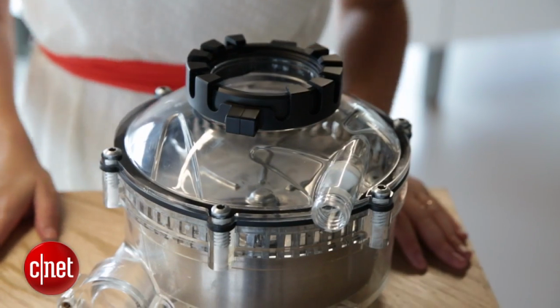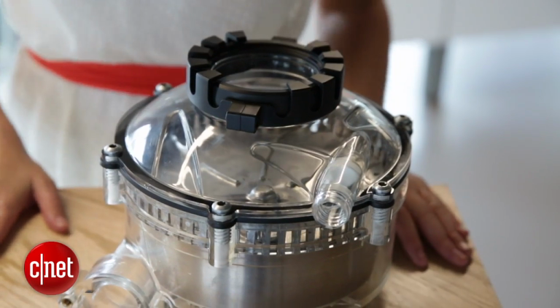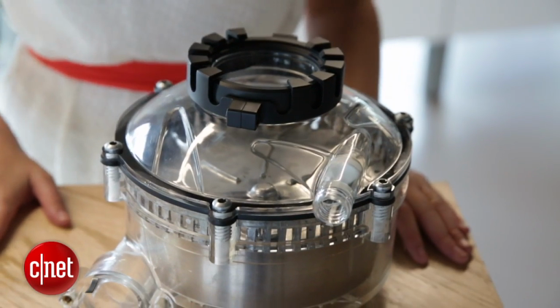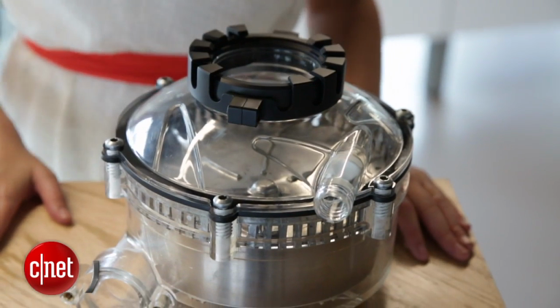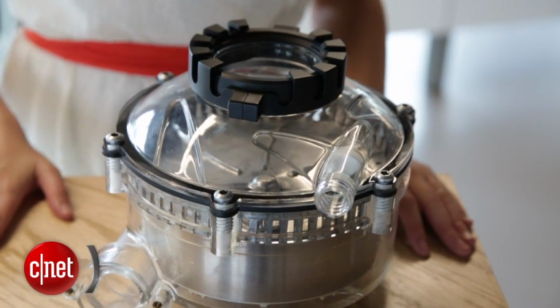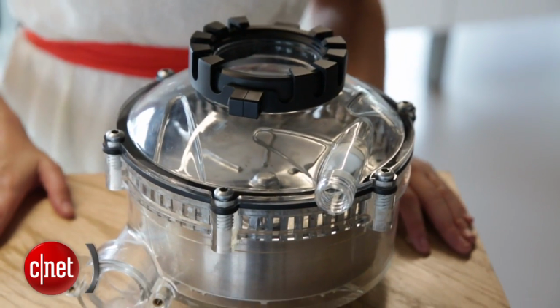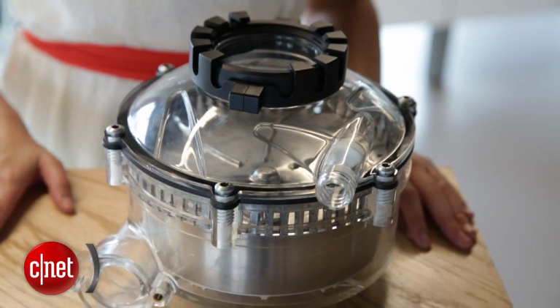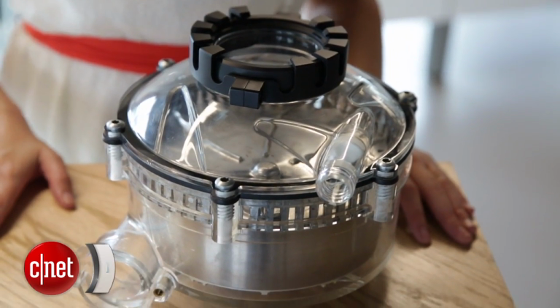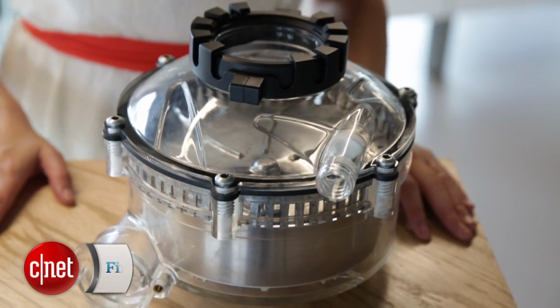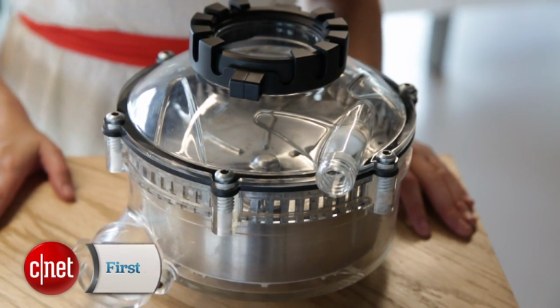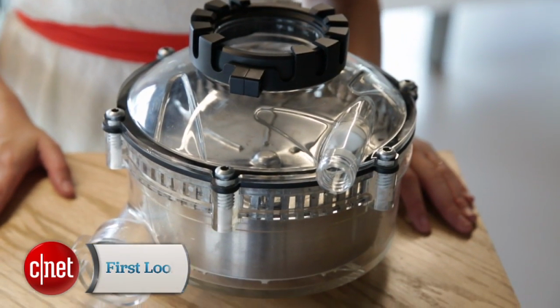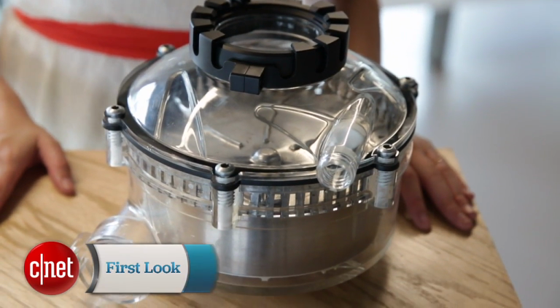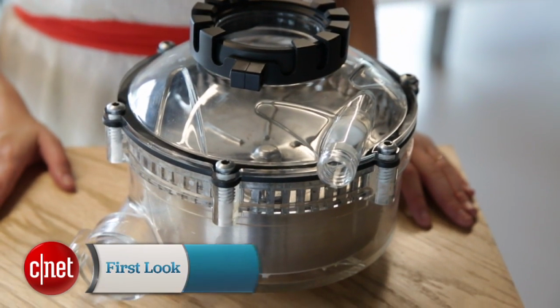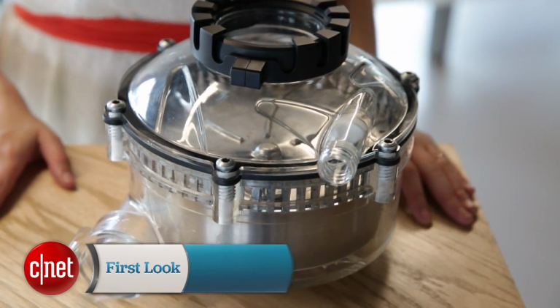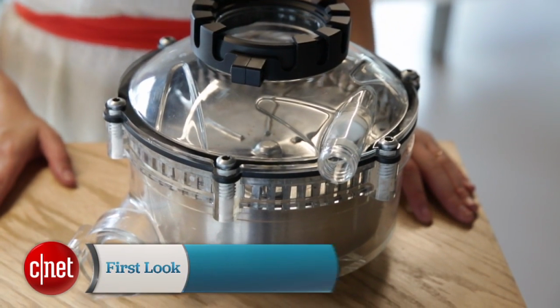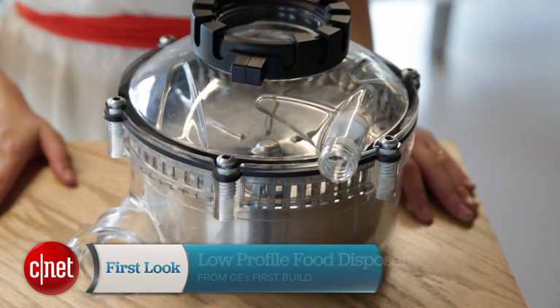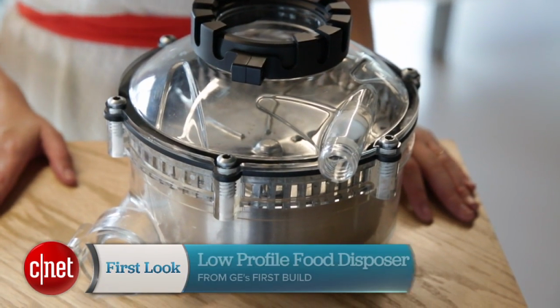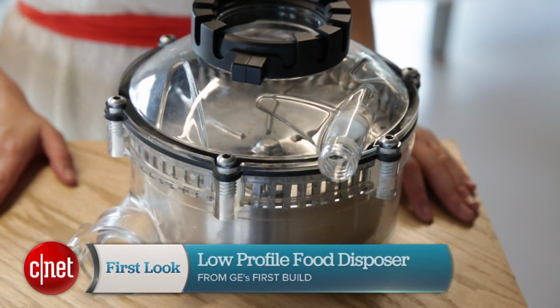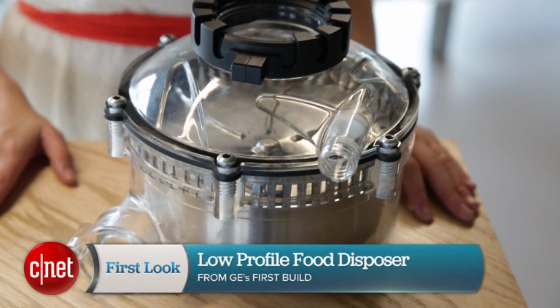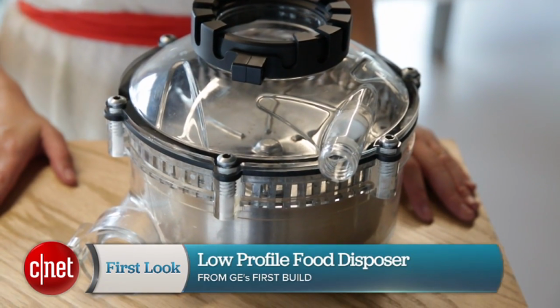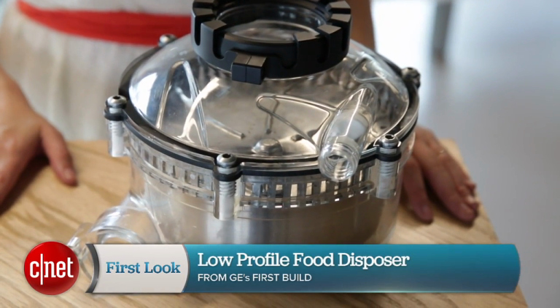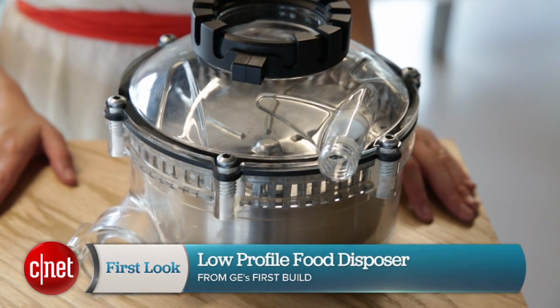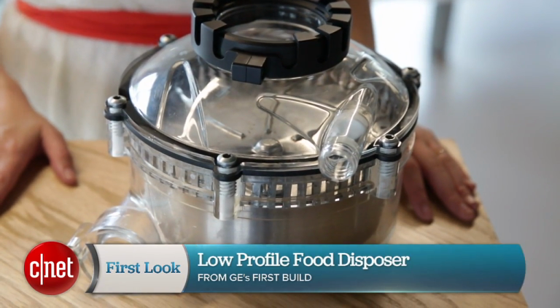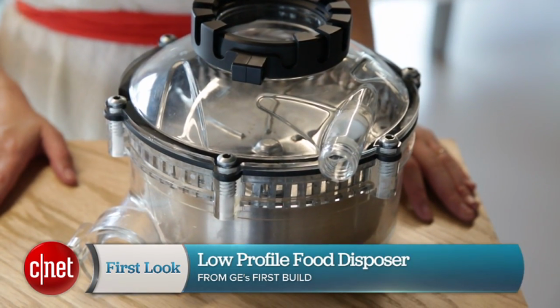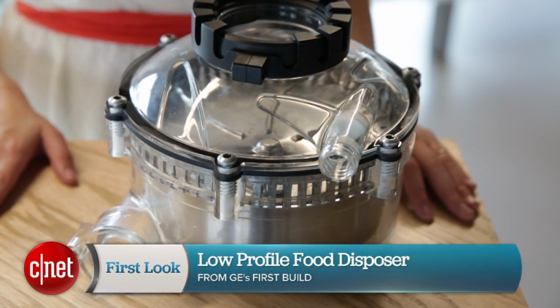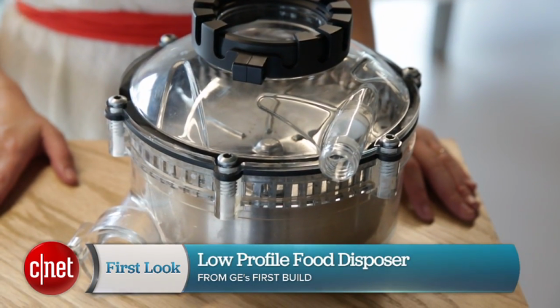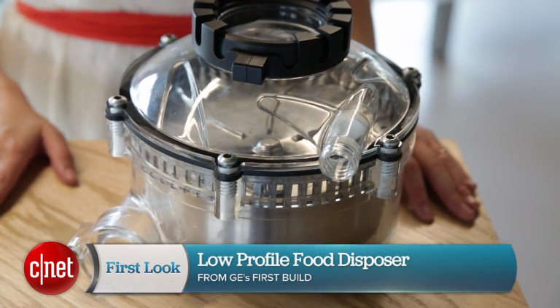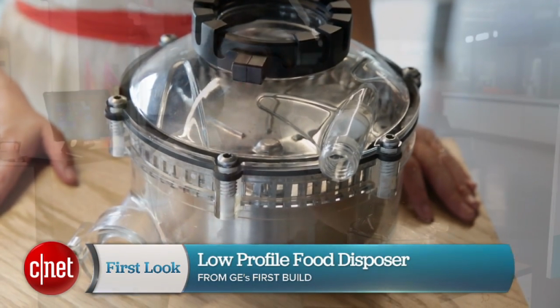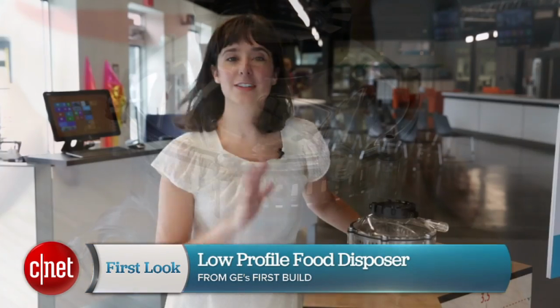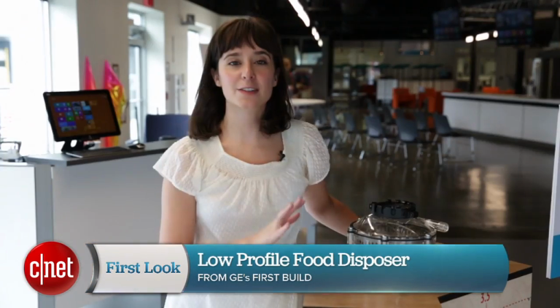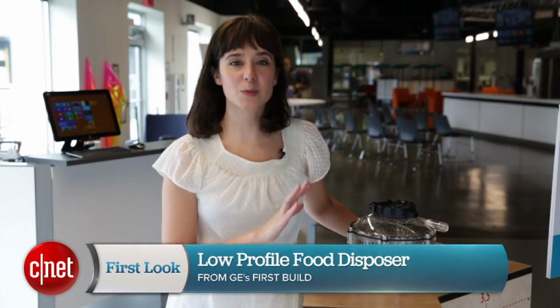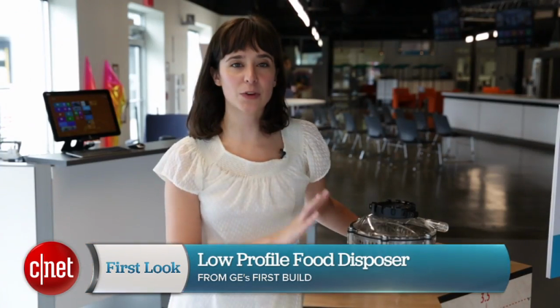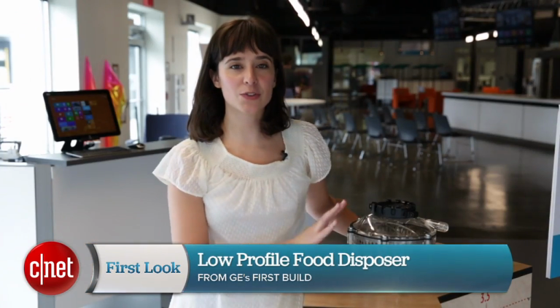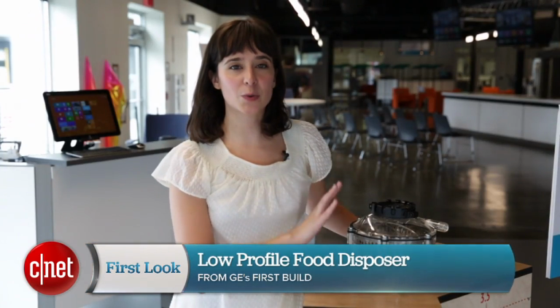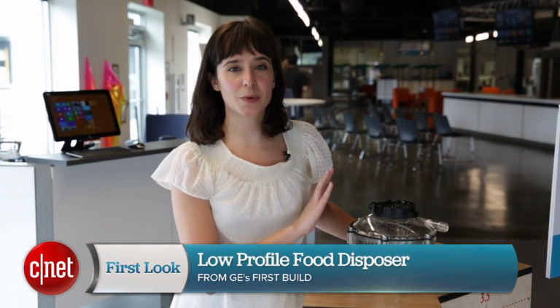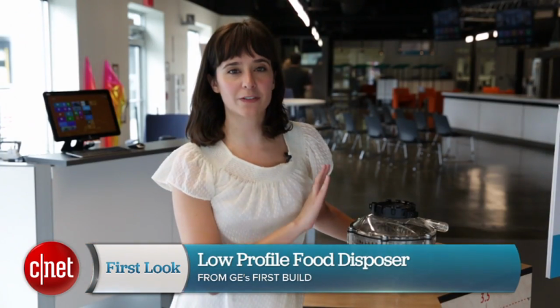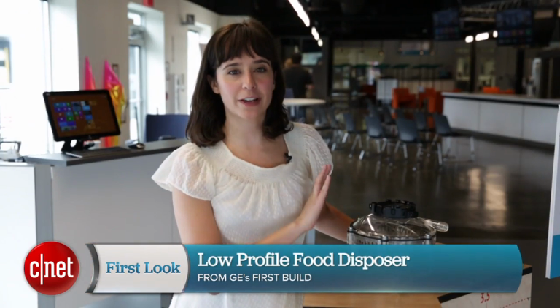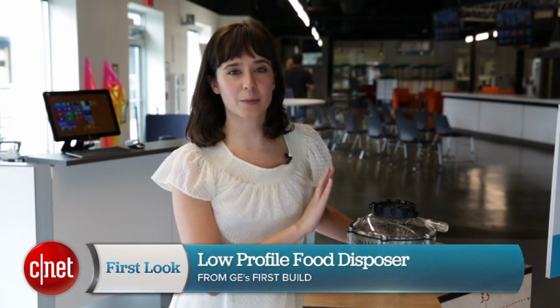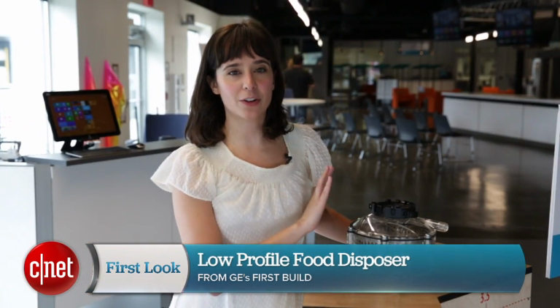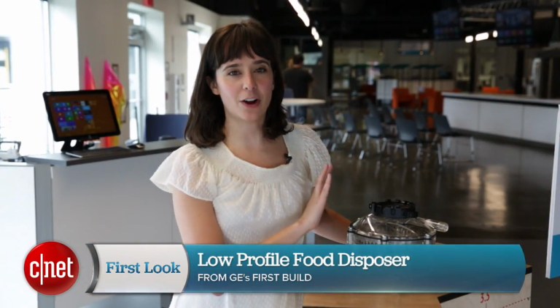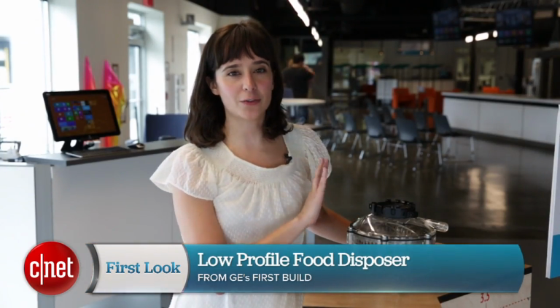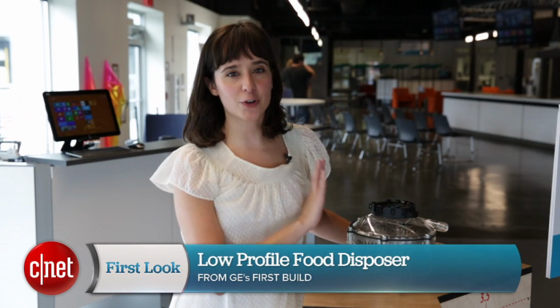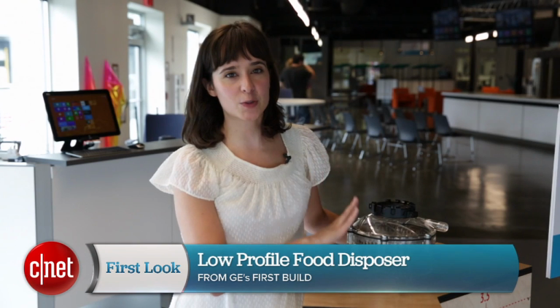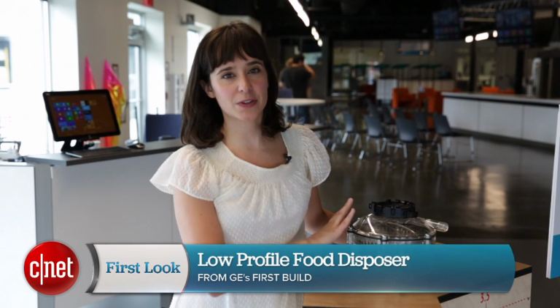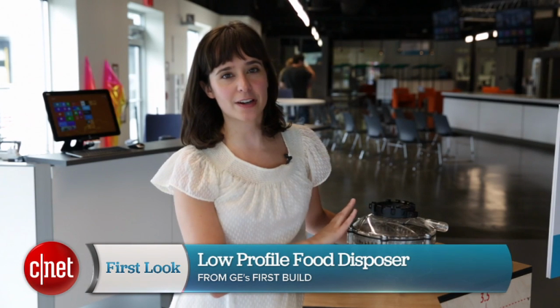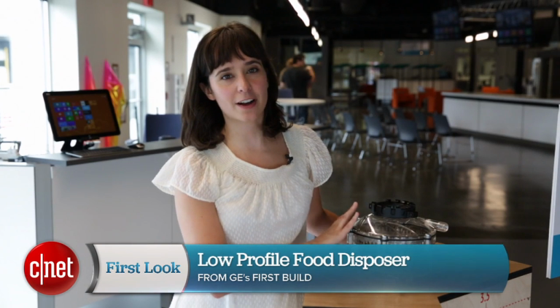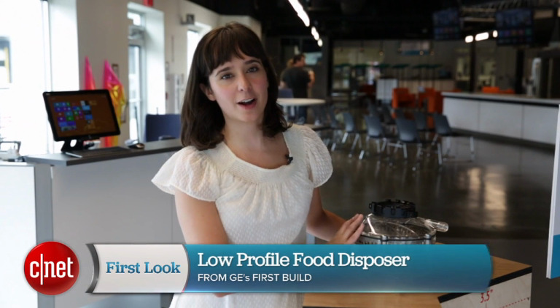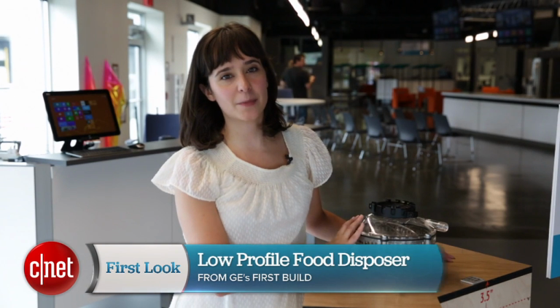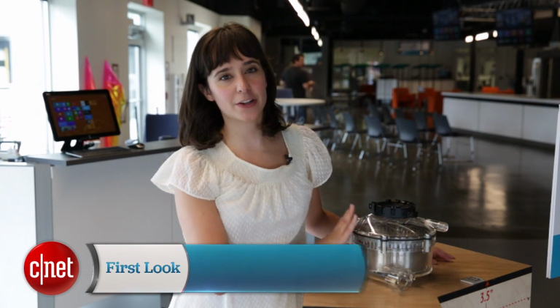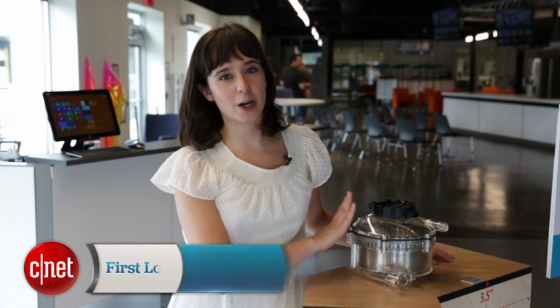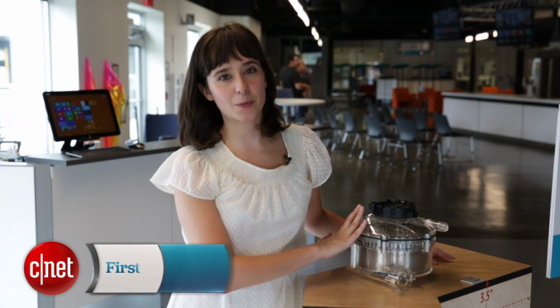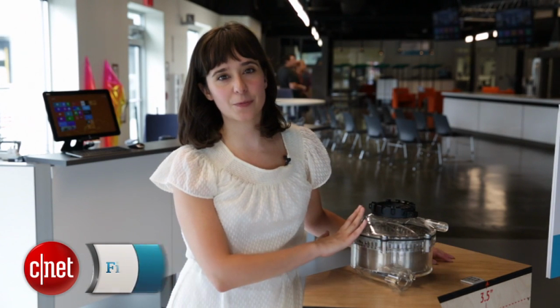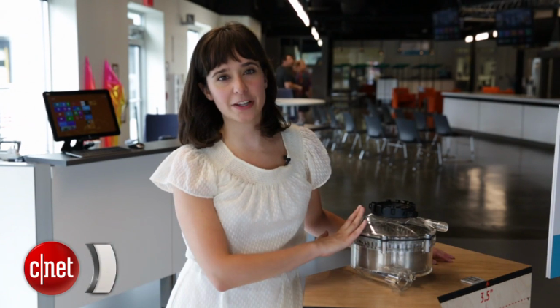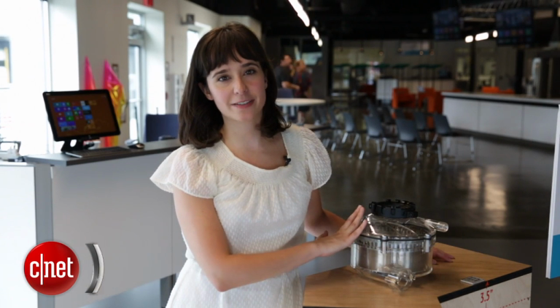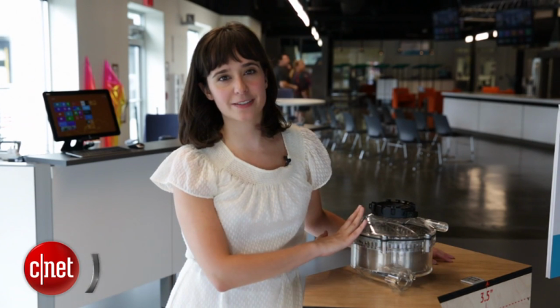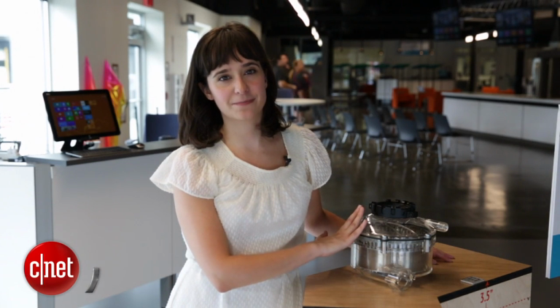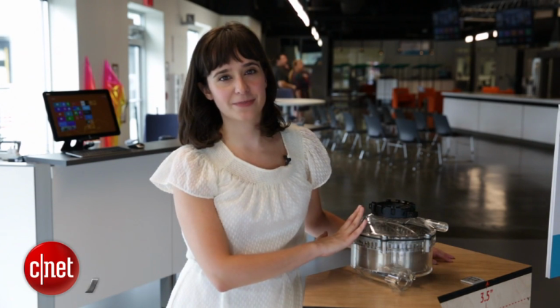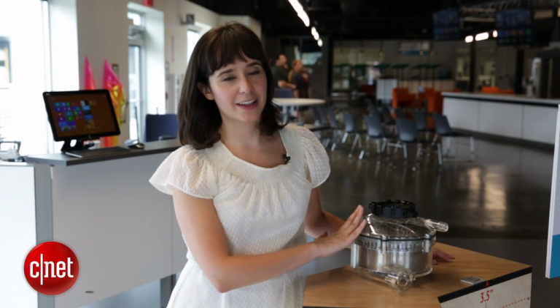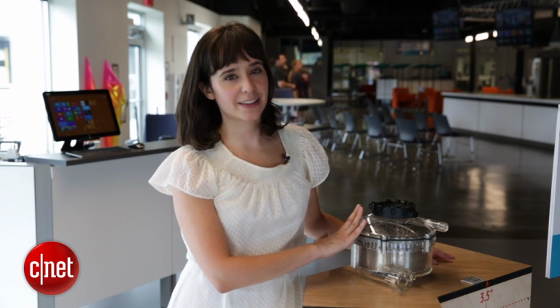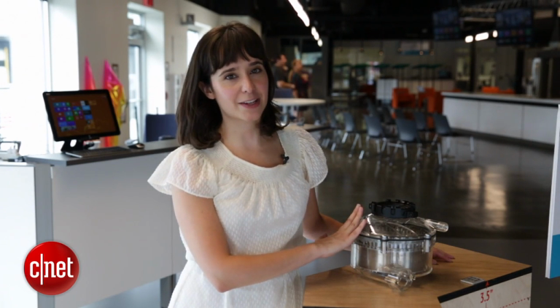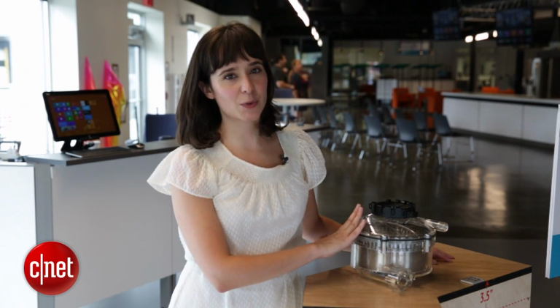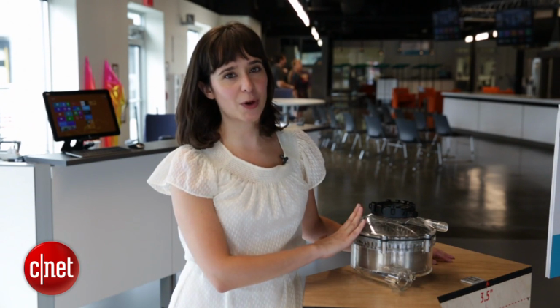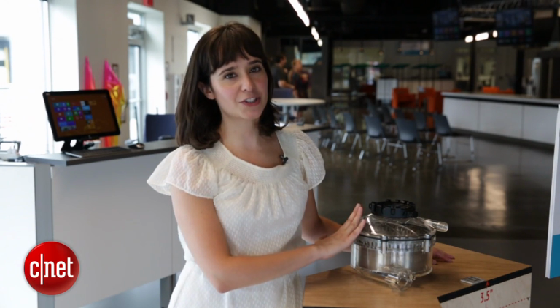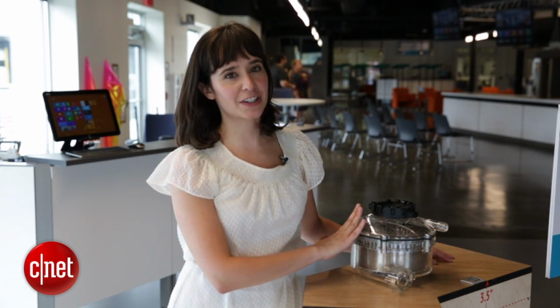We're also told it's much easier to install than a traditional disposal. This disposal will be available on firstbuild.com in a couple of months. Thanks for watching.